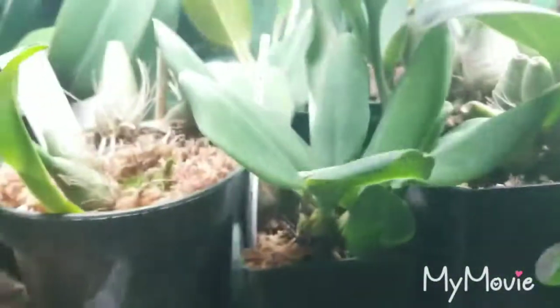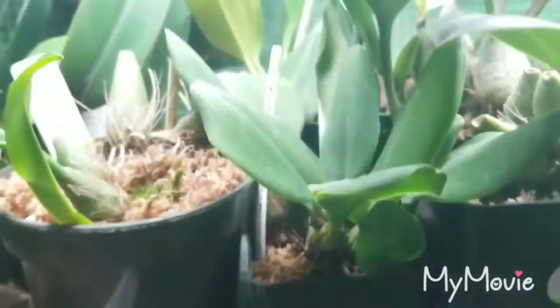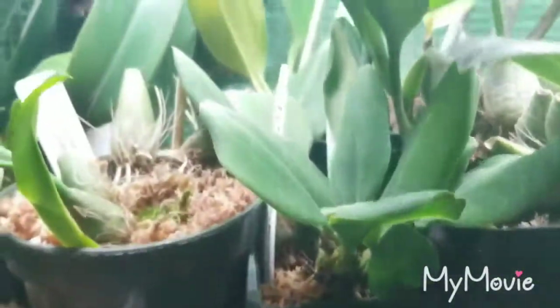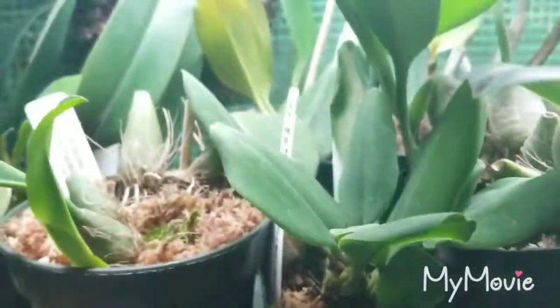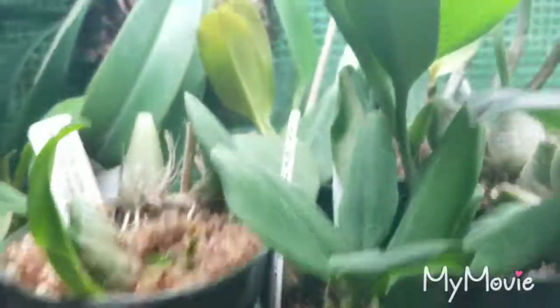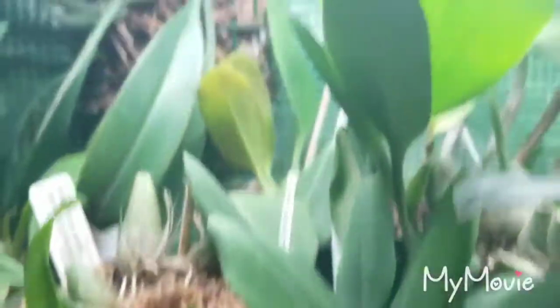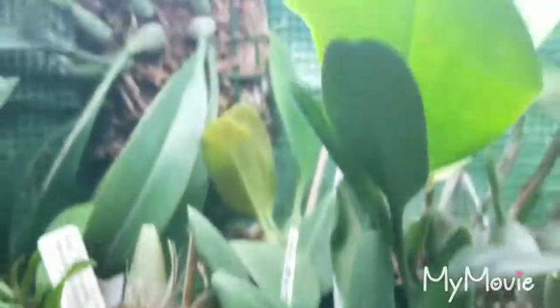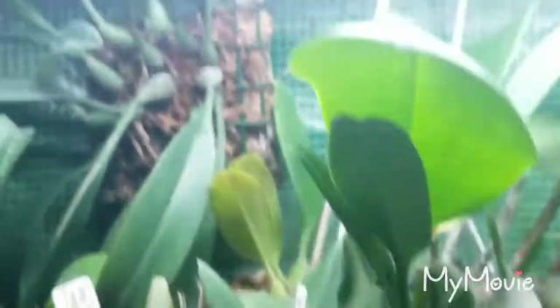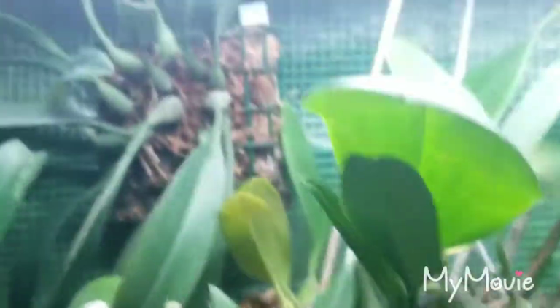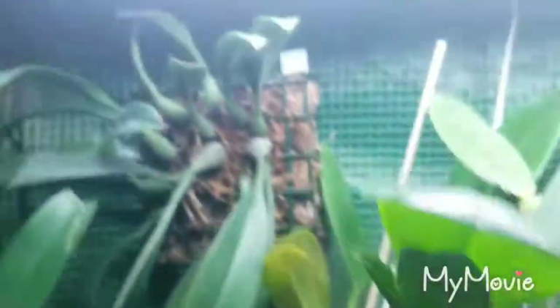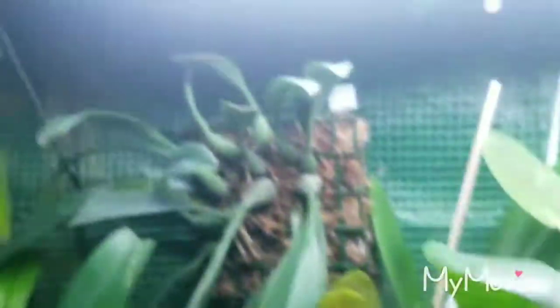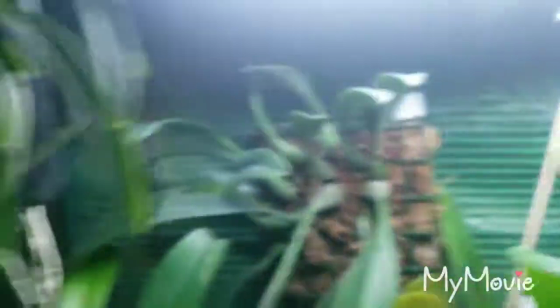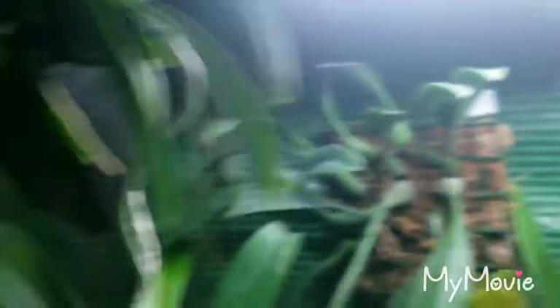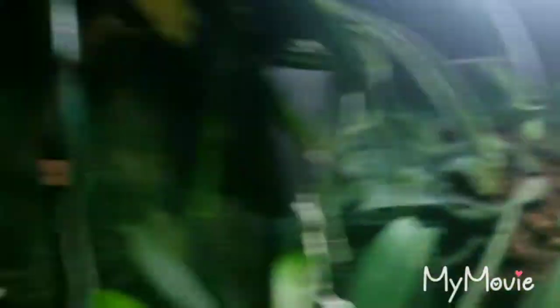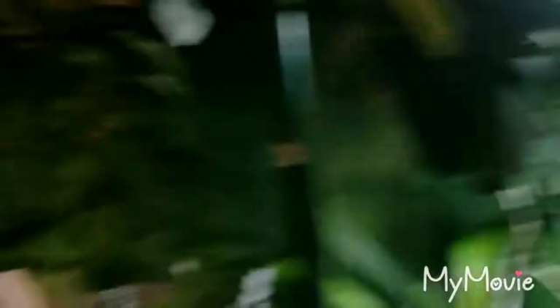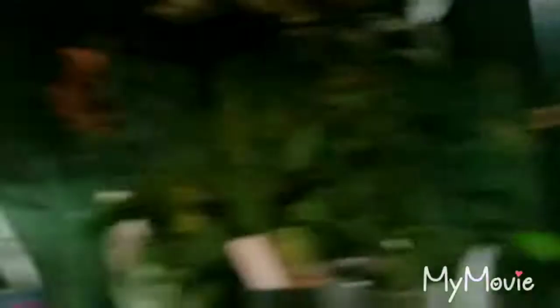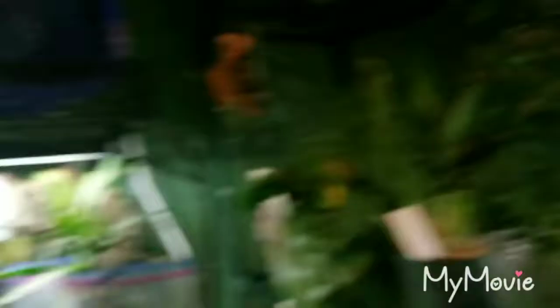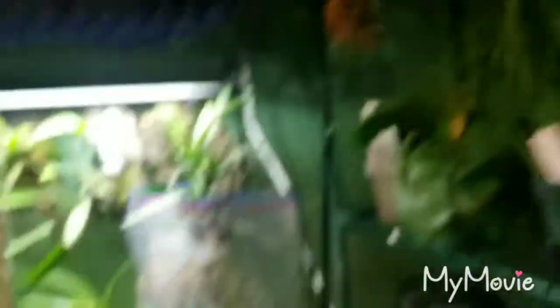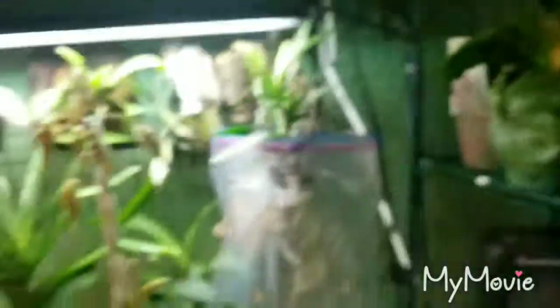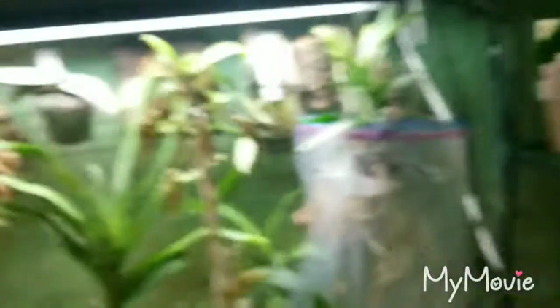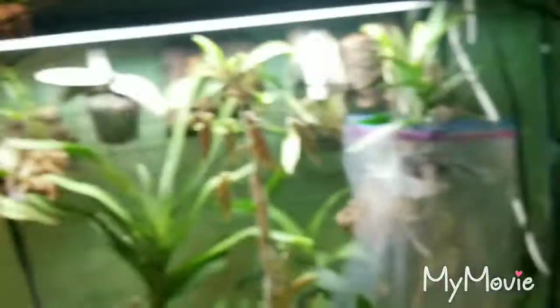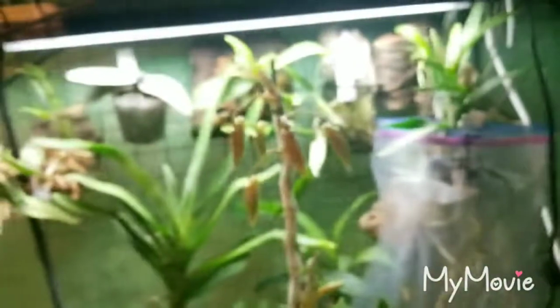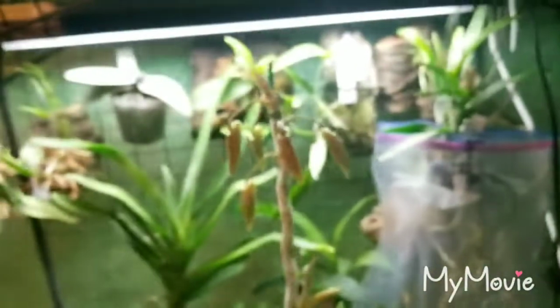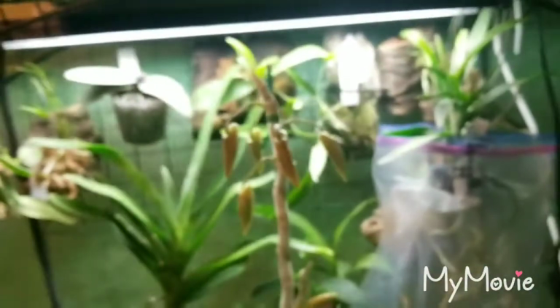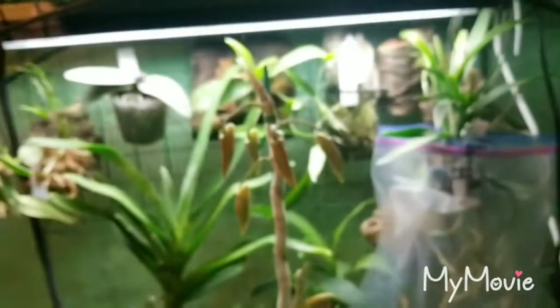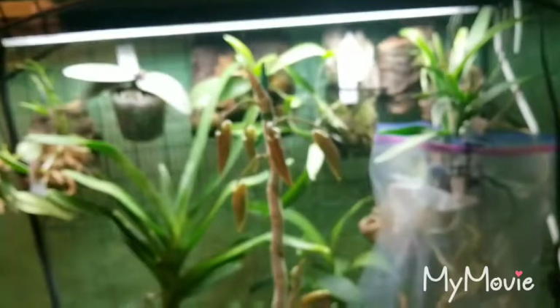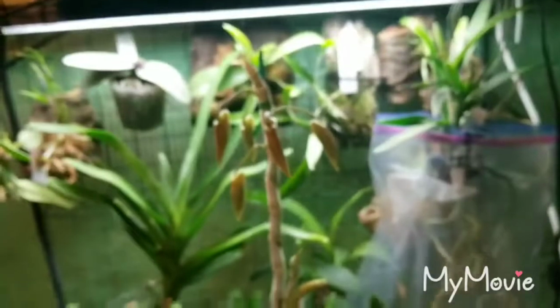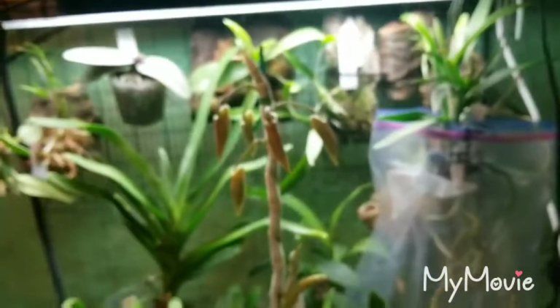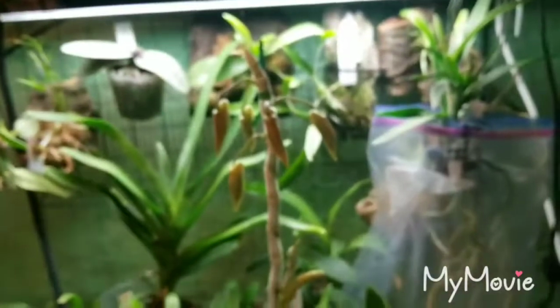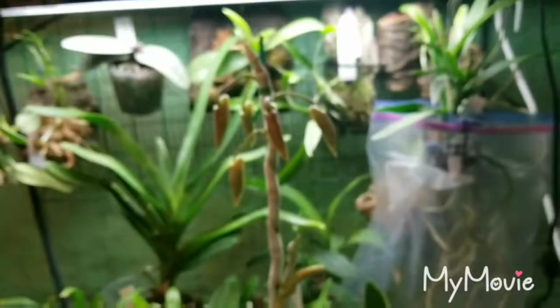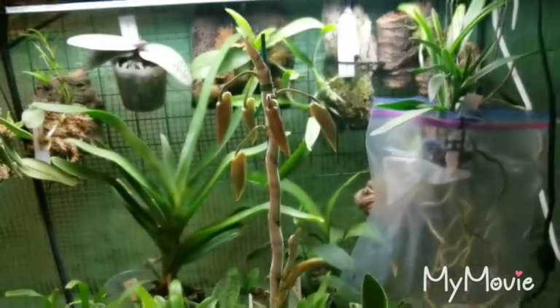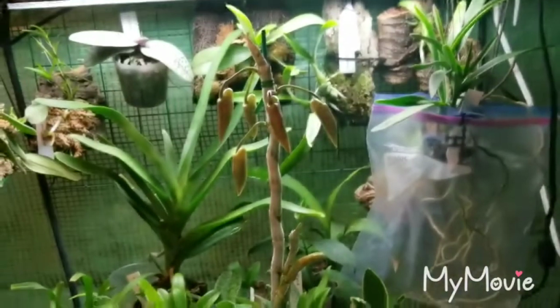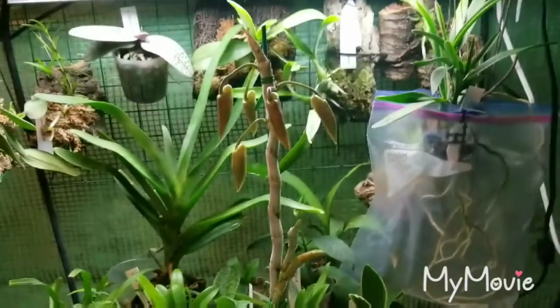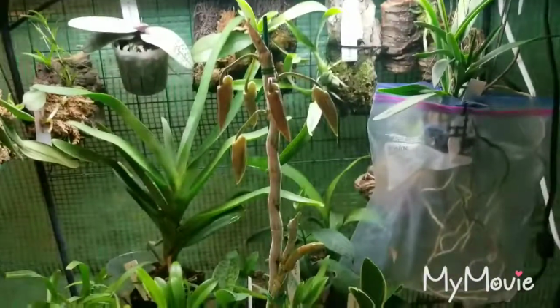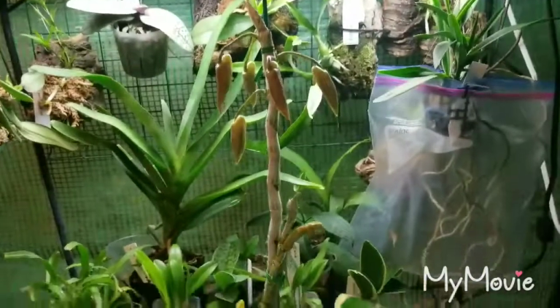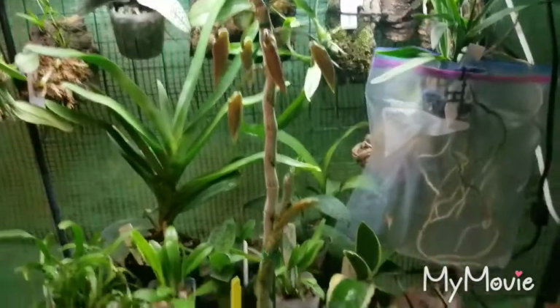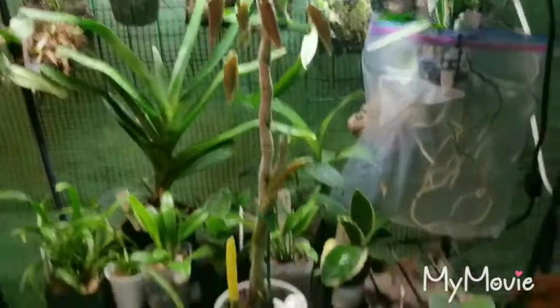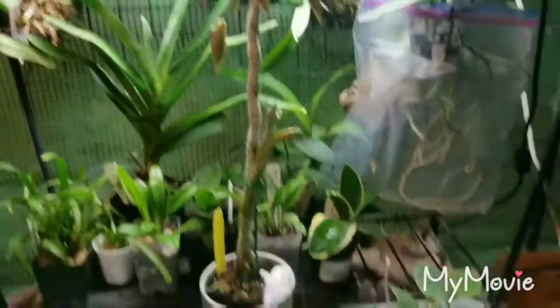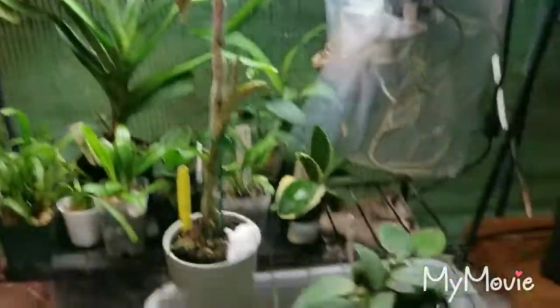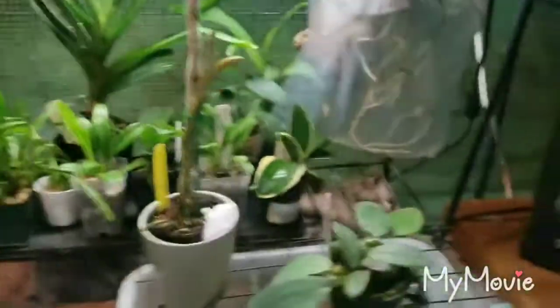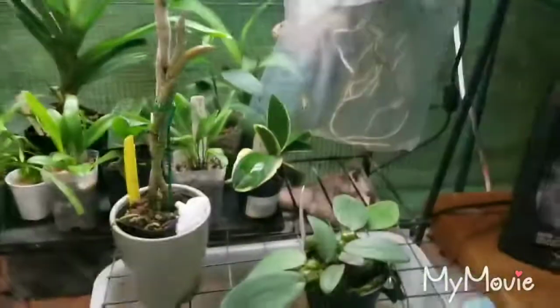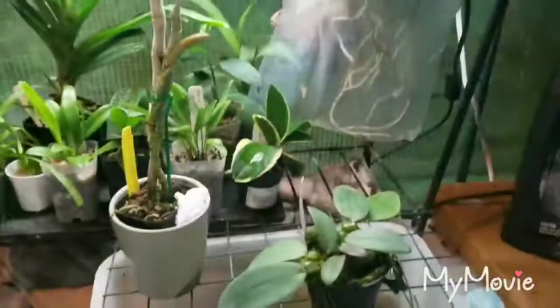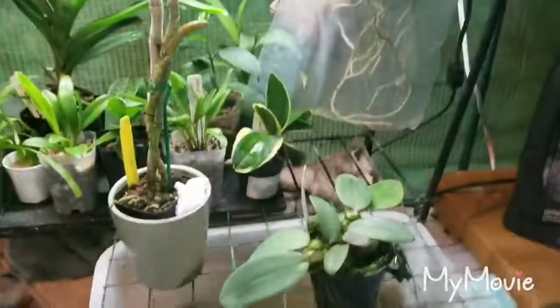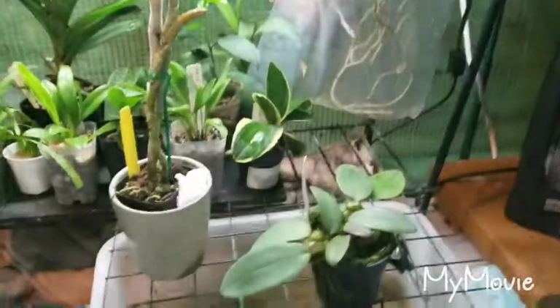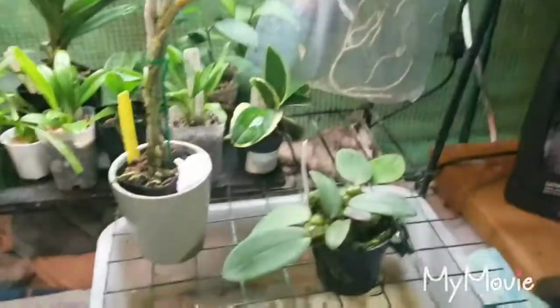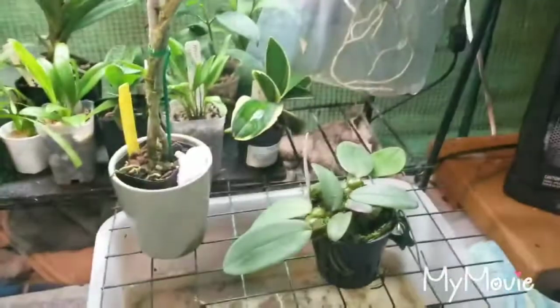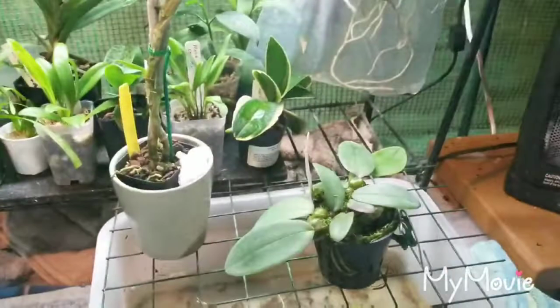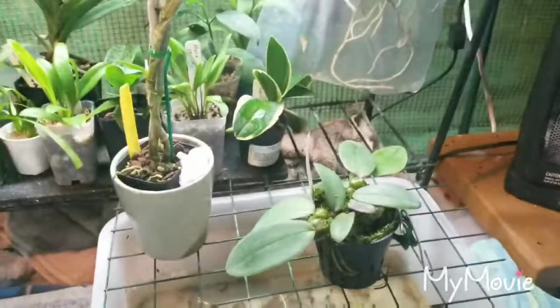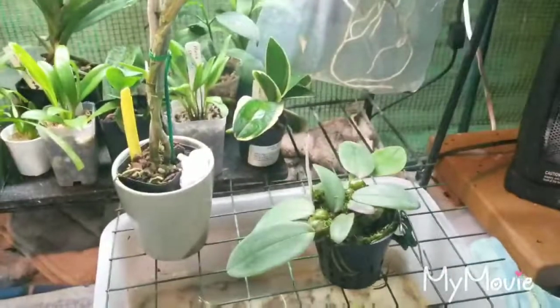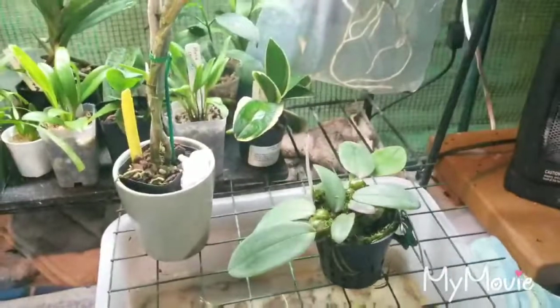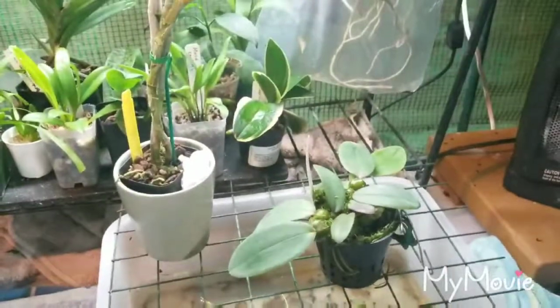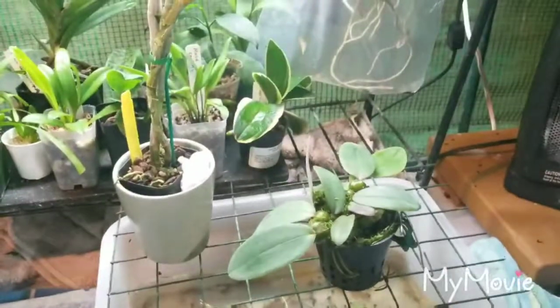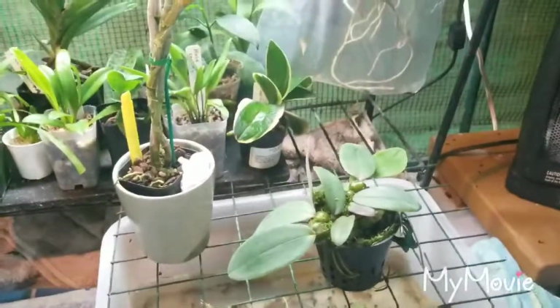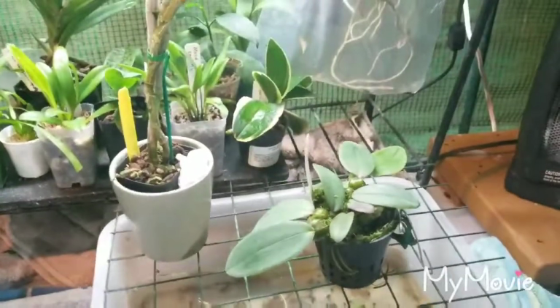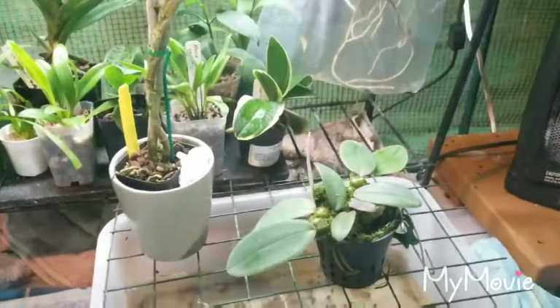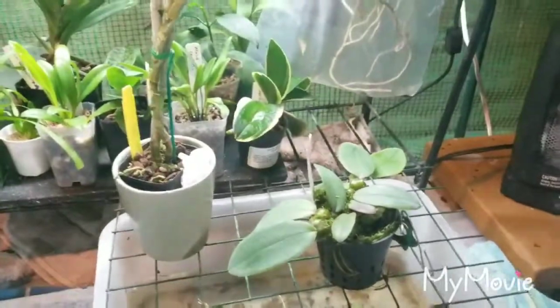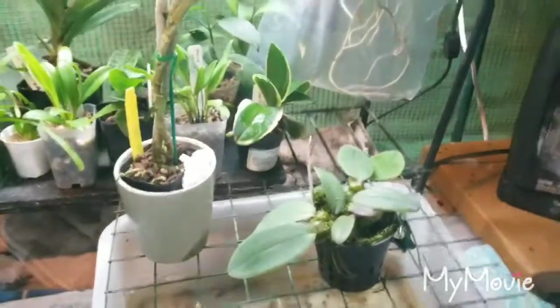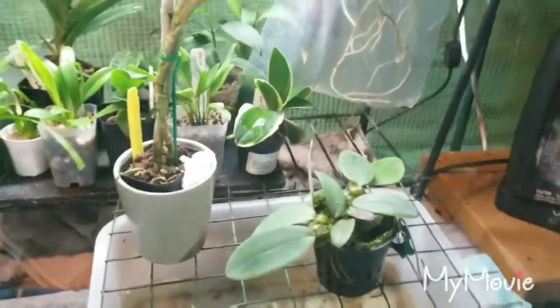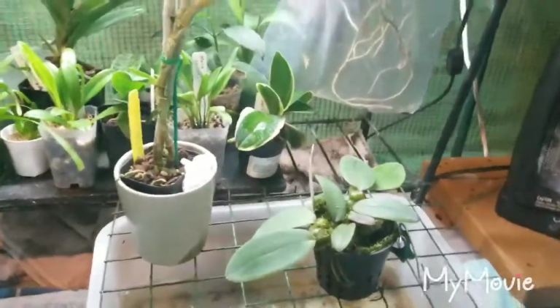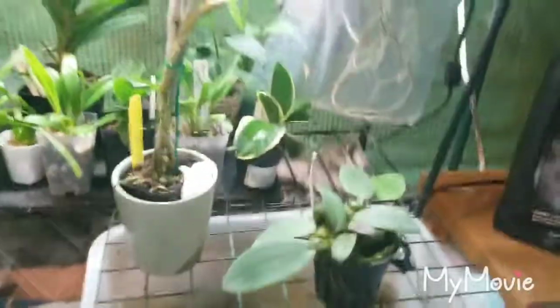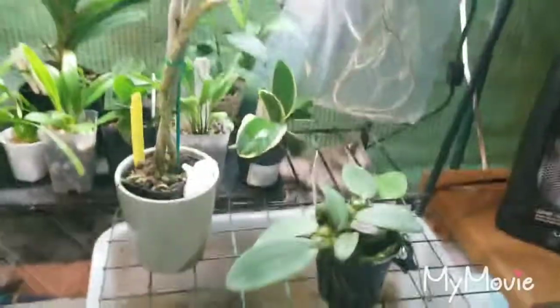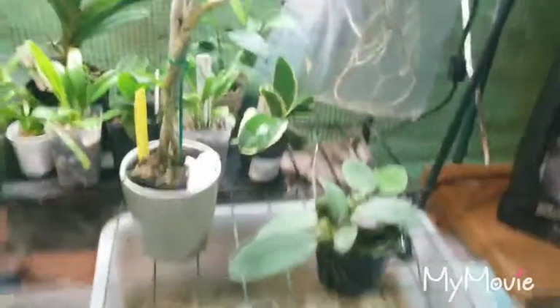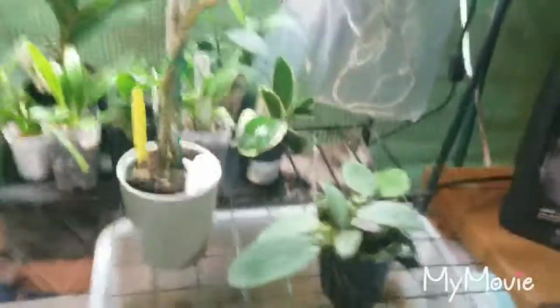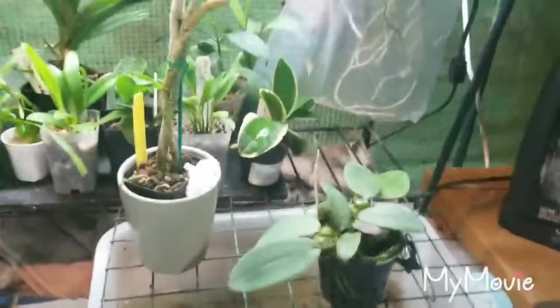A quick little update and a quick talk about the new plants I got. I hope you guys enjoyed this video — thank you for watching.